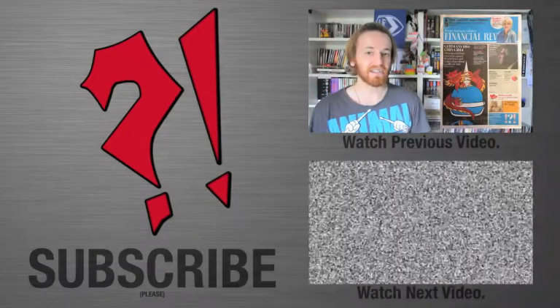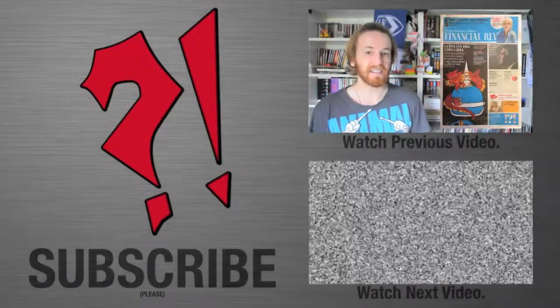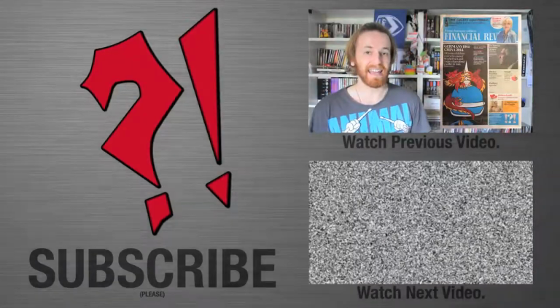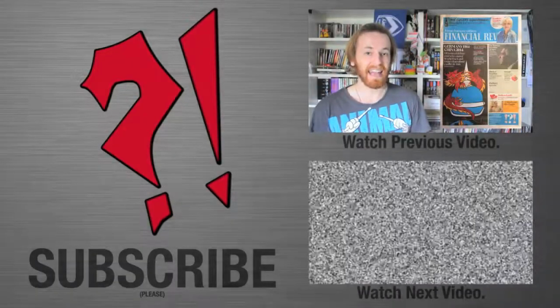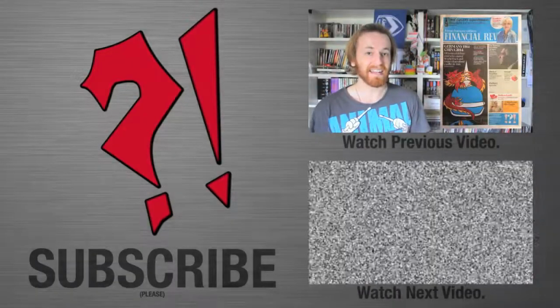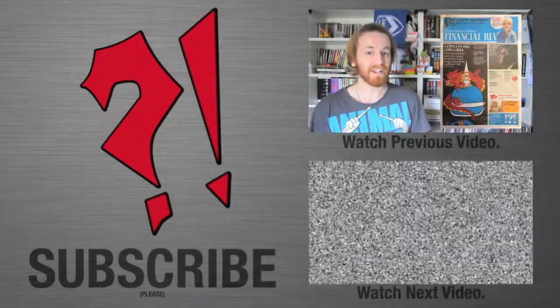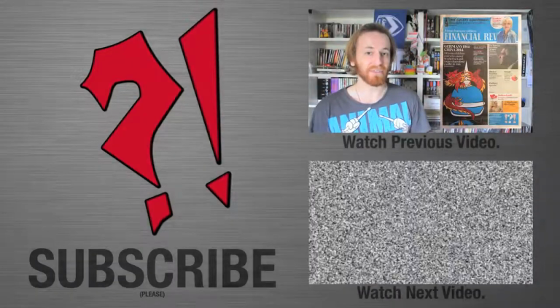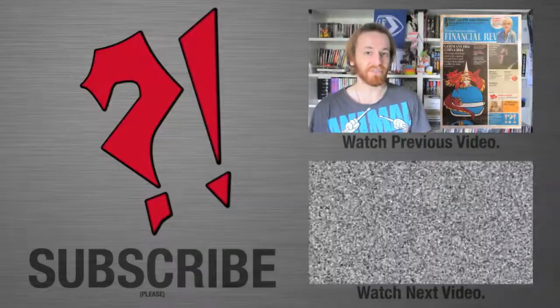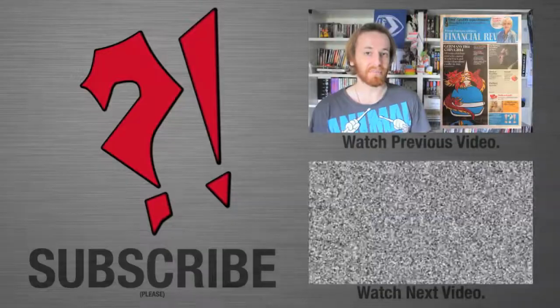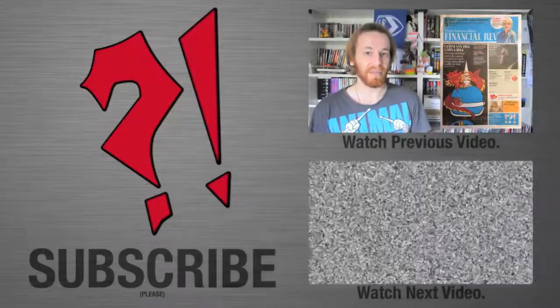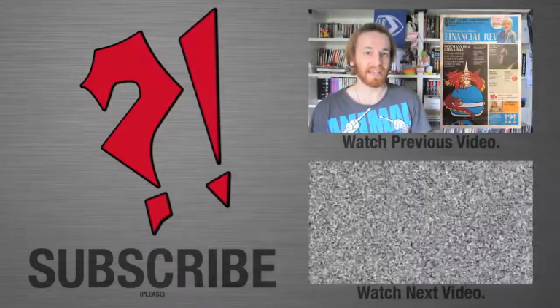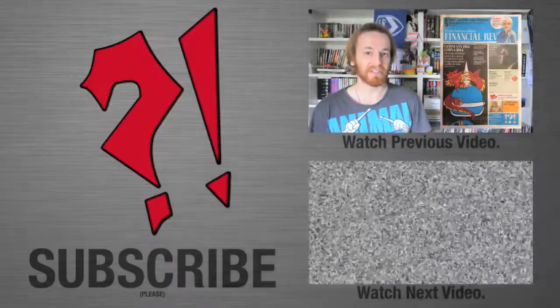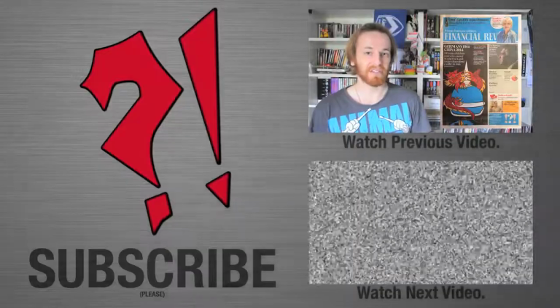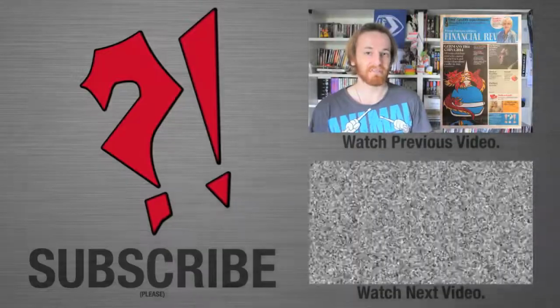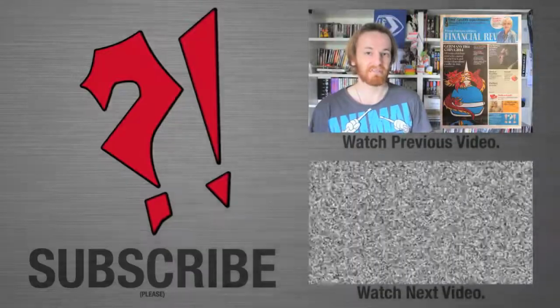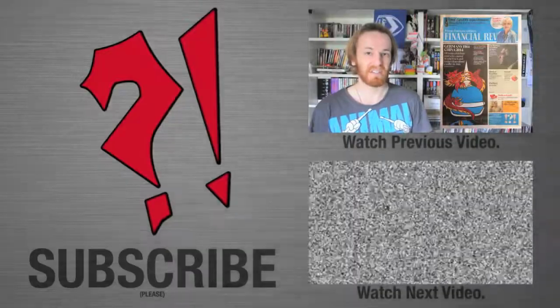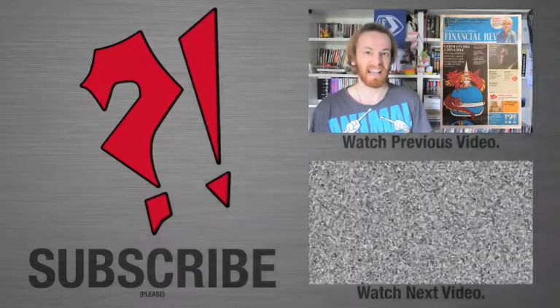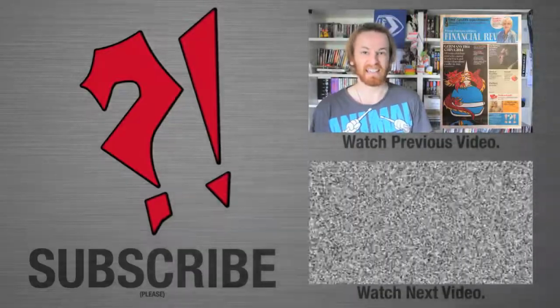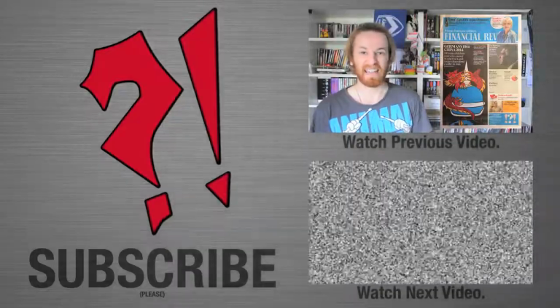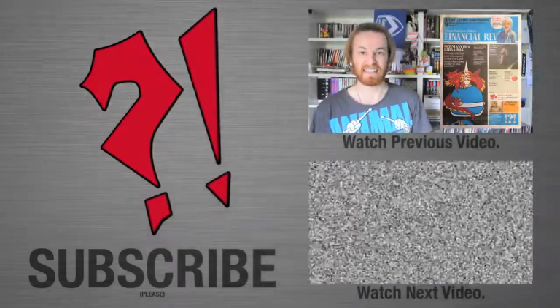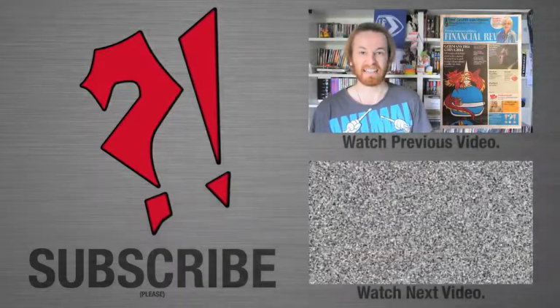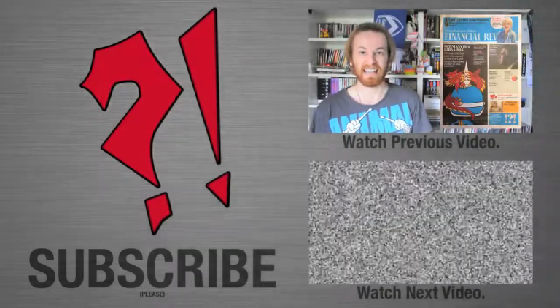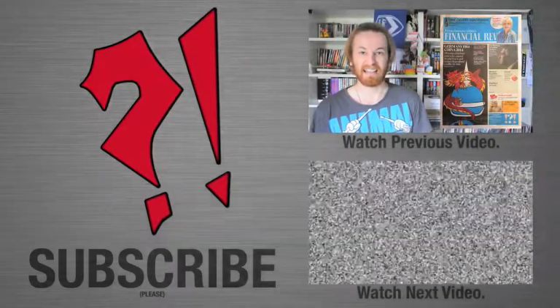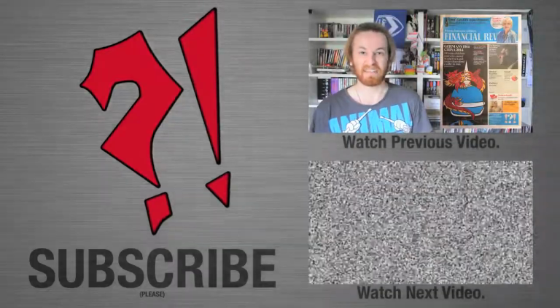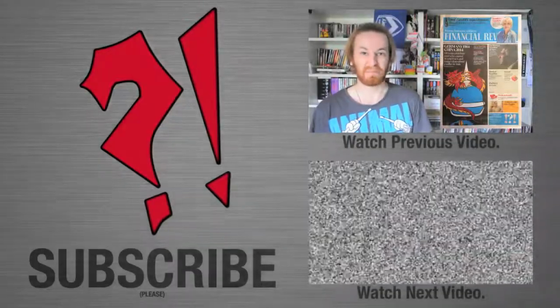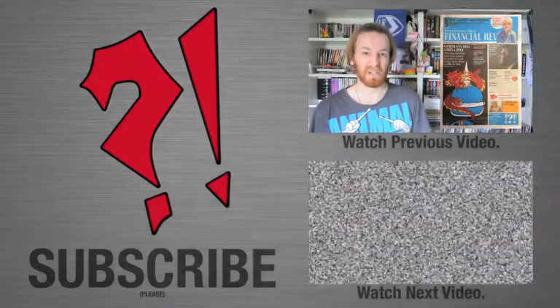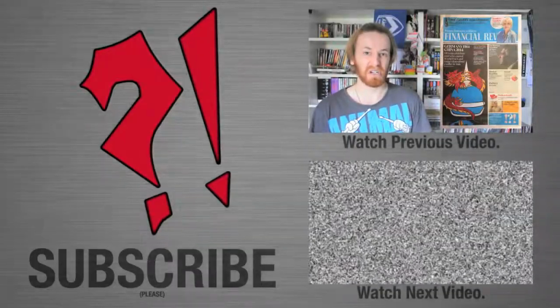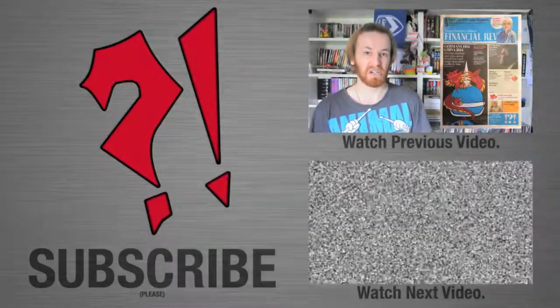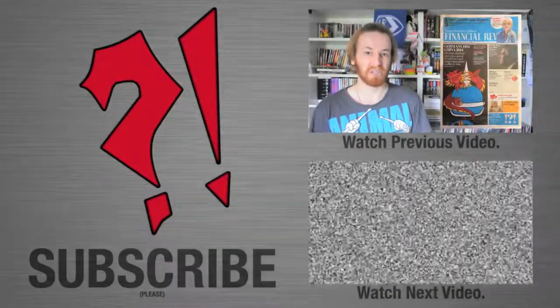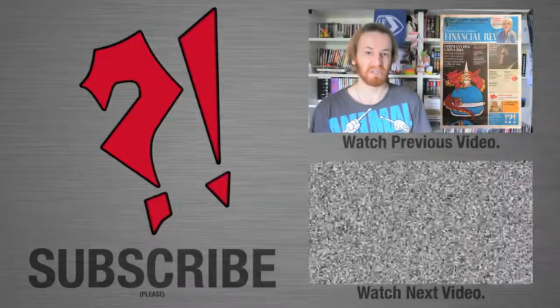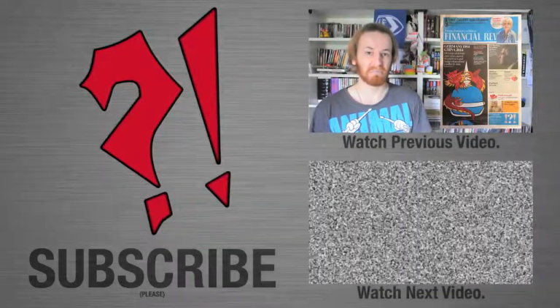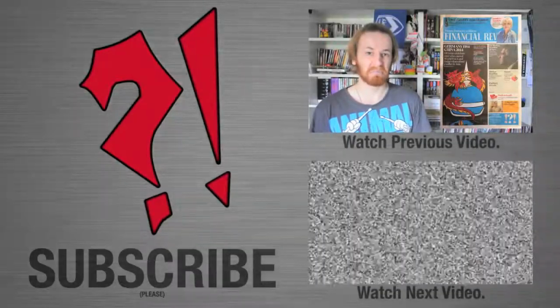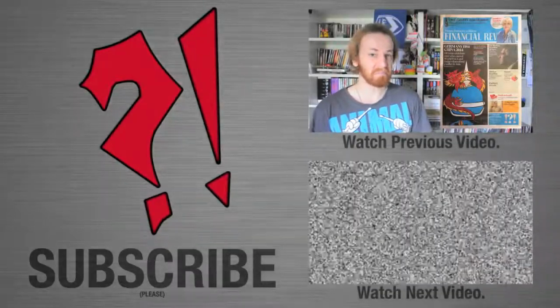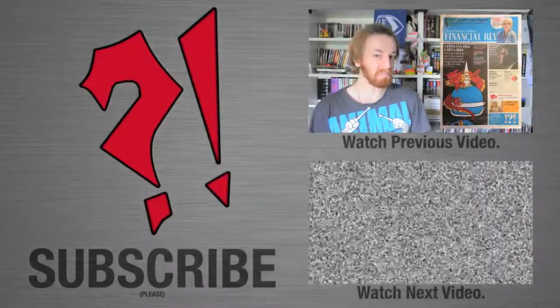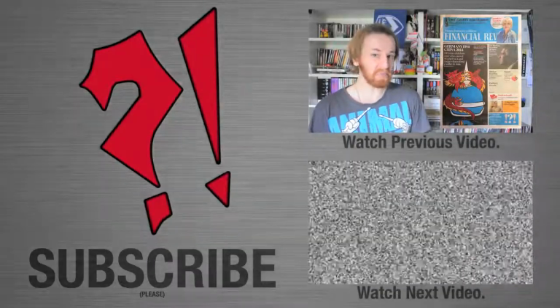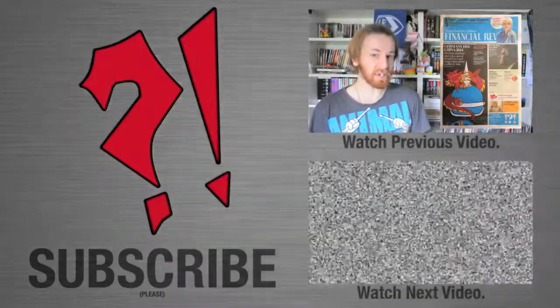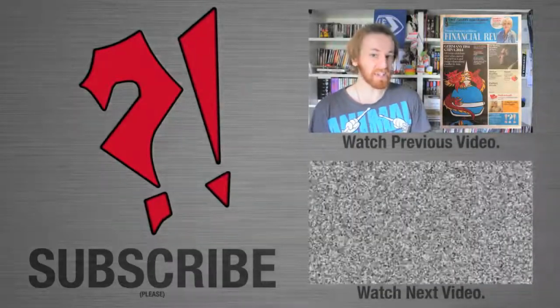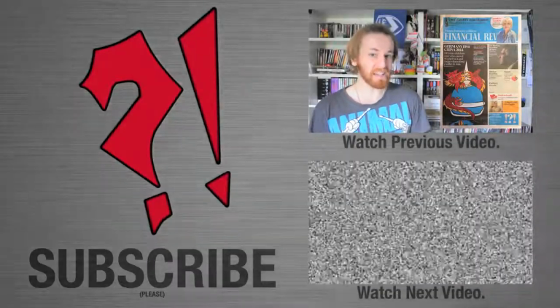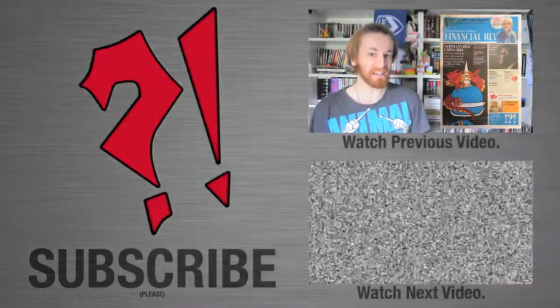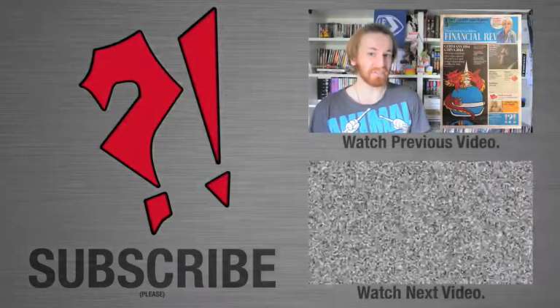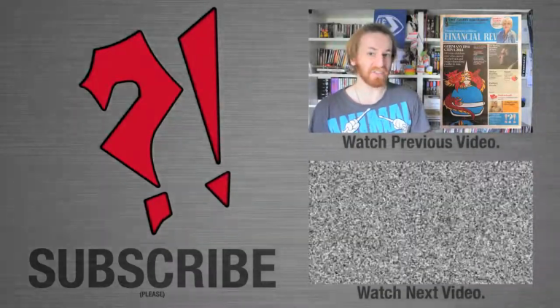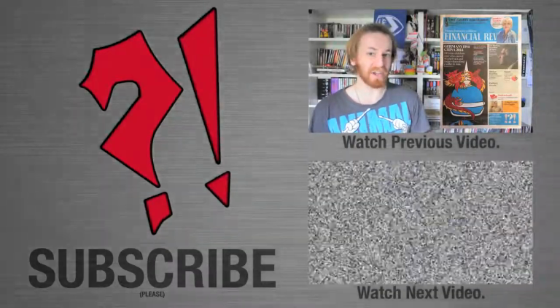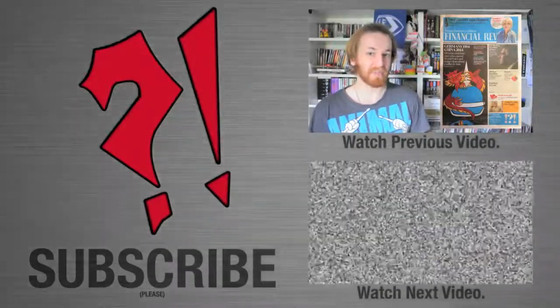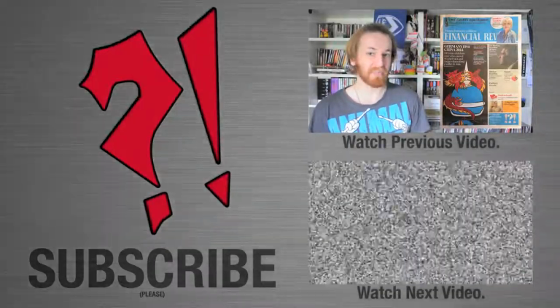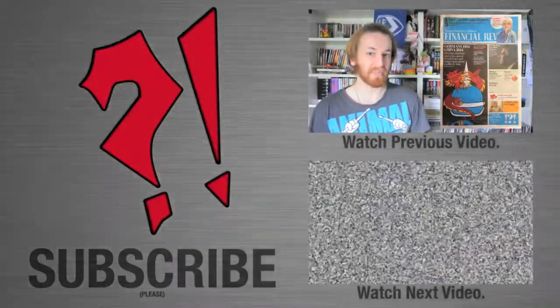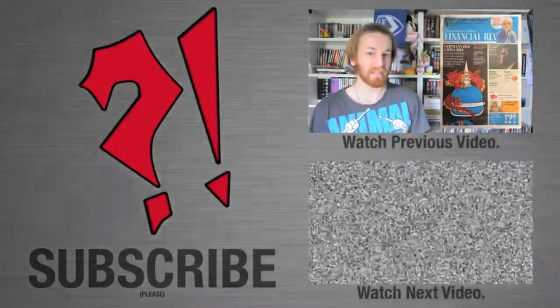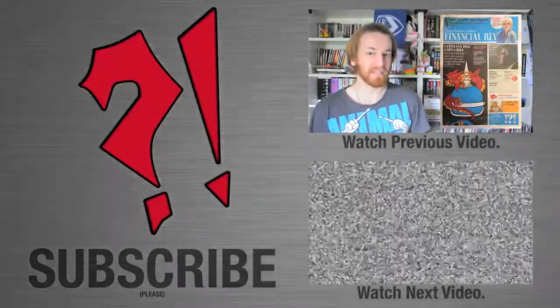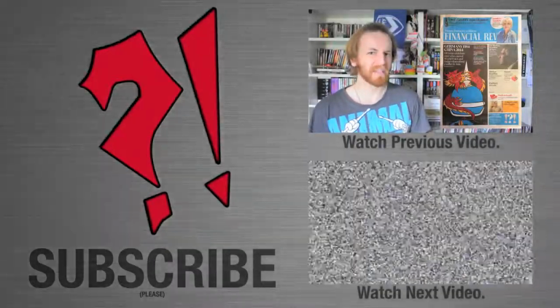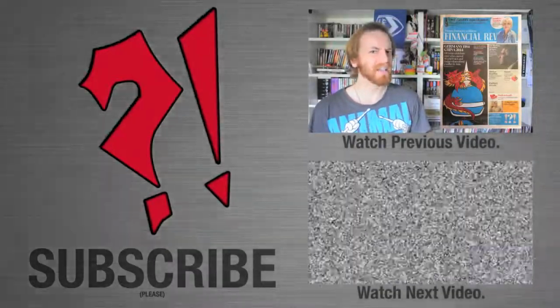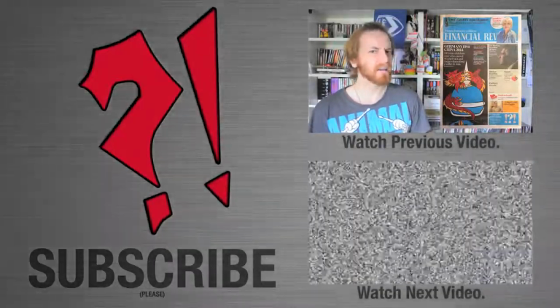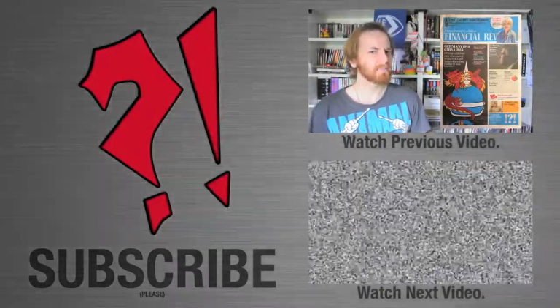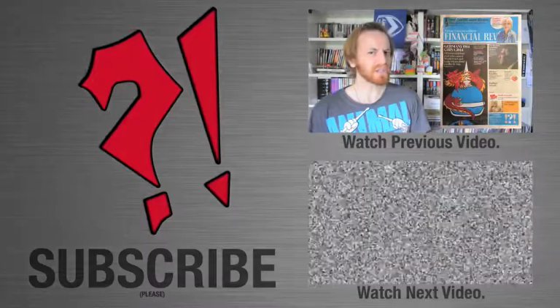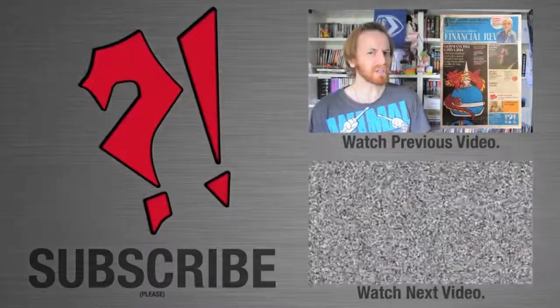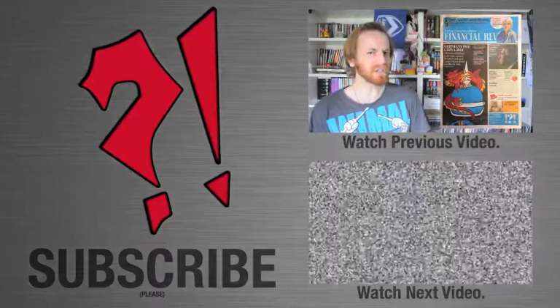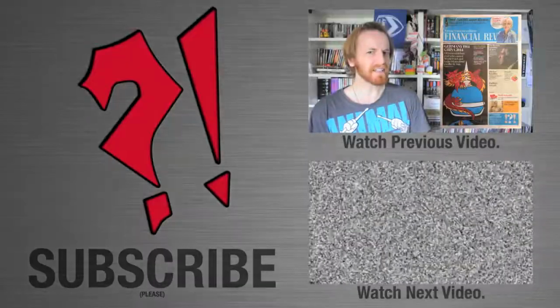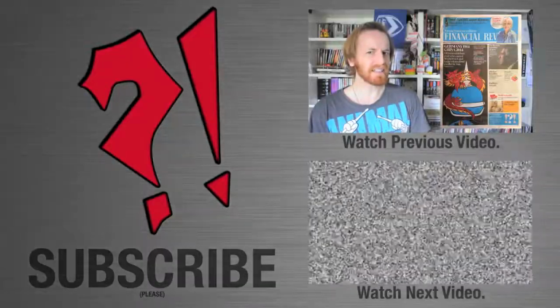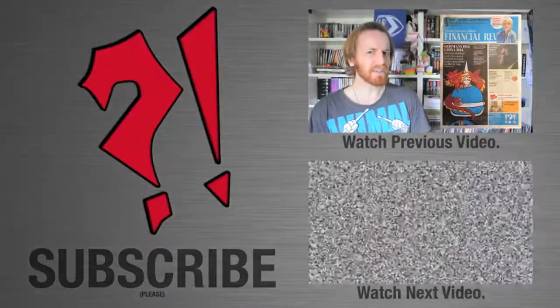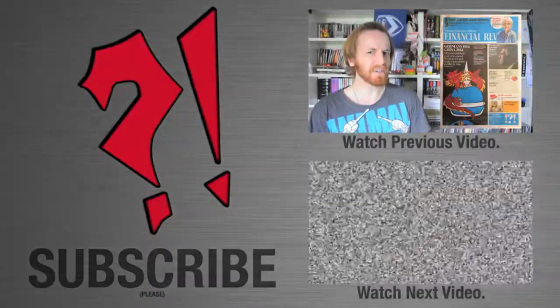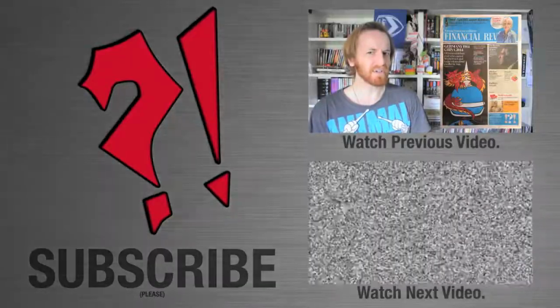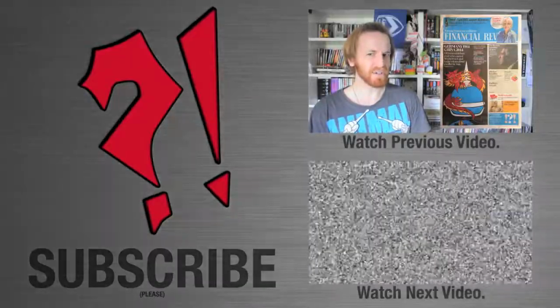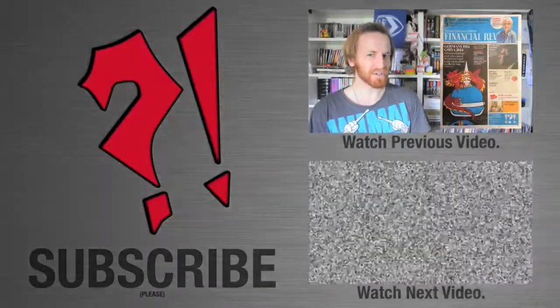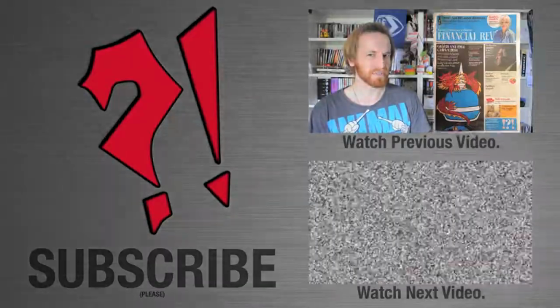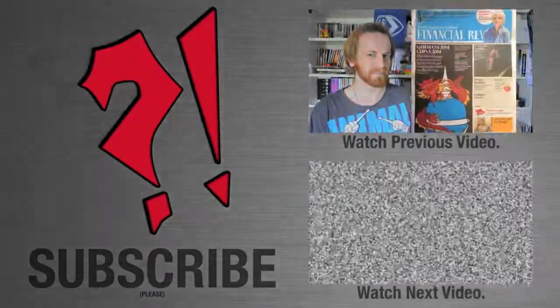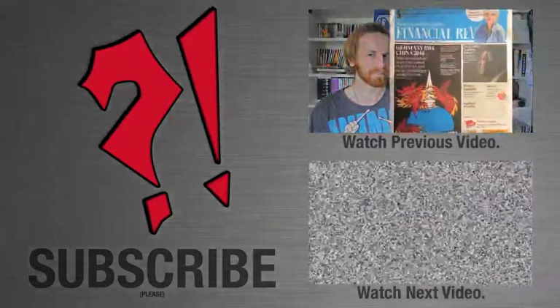Thanks for watching. If you enjoyed this video, please like, favorite, and share. Subscribe to the channel for more content. Until next time.